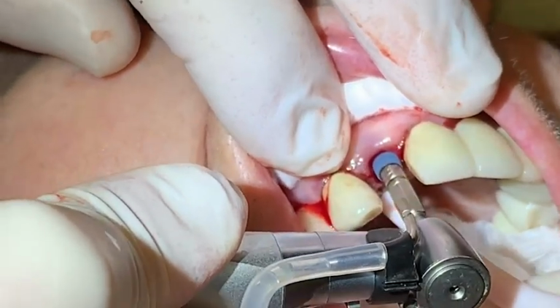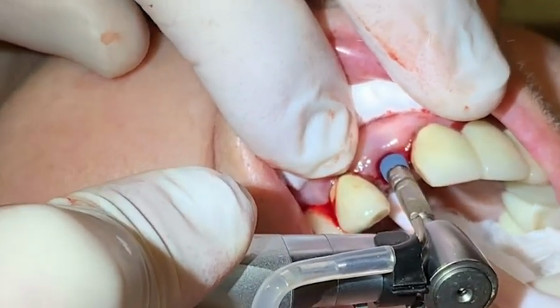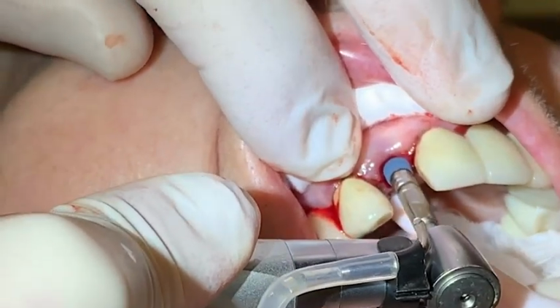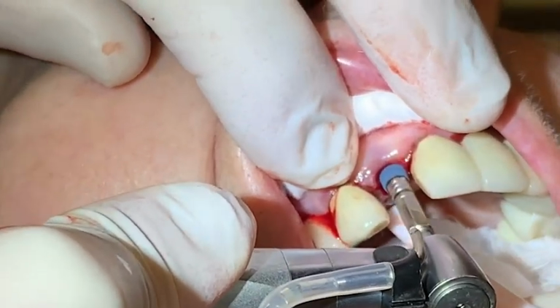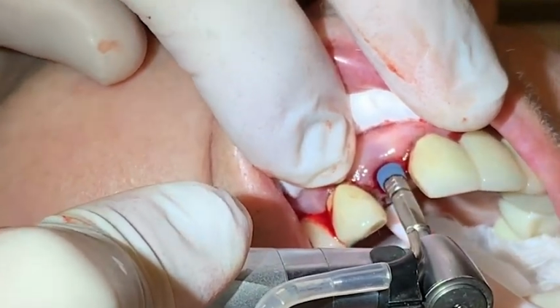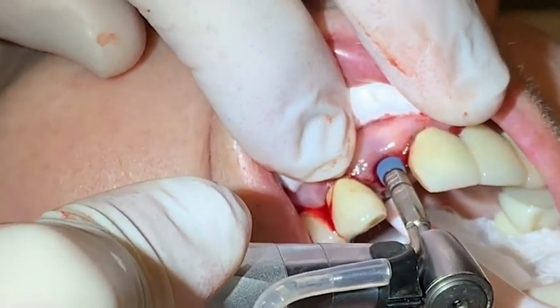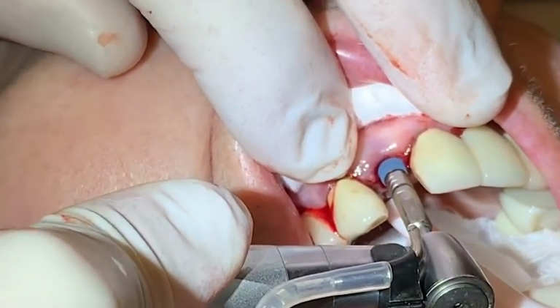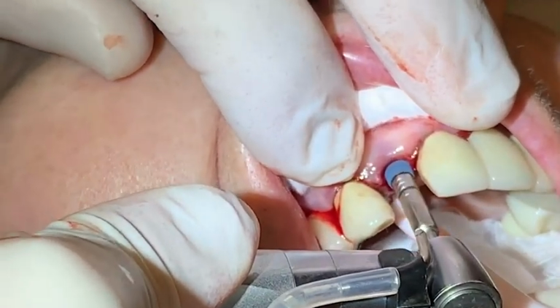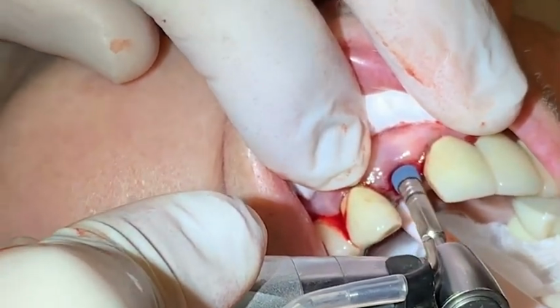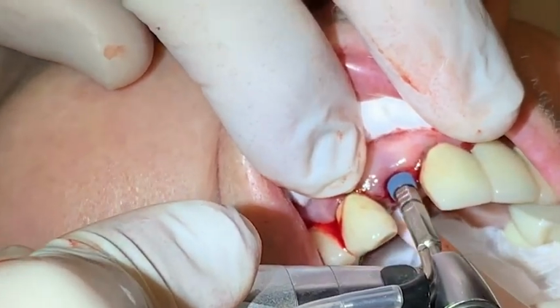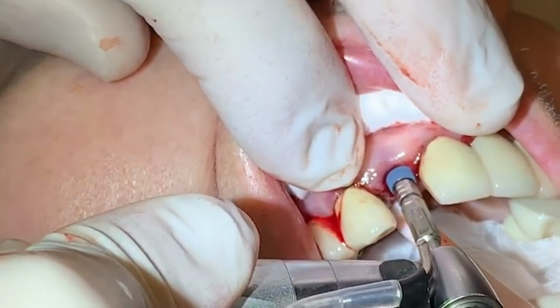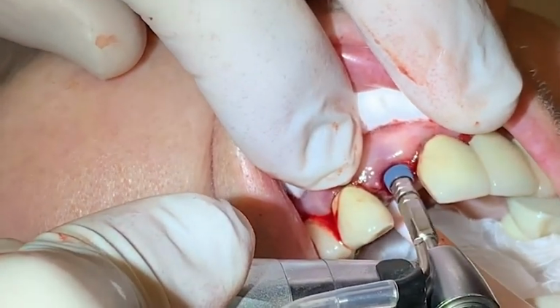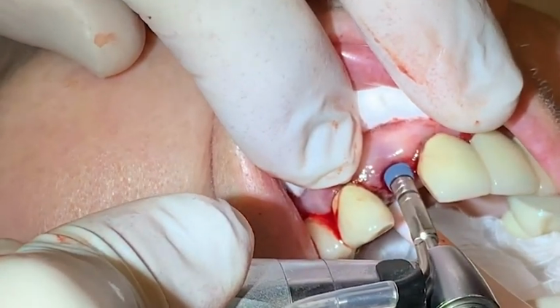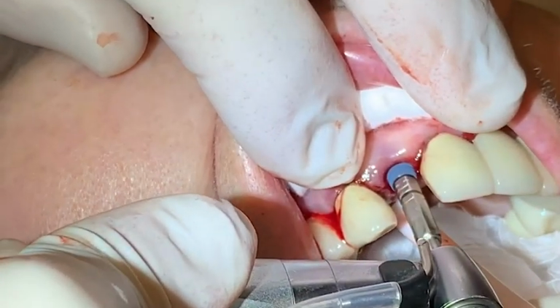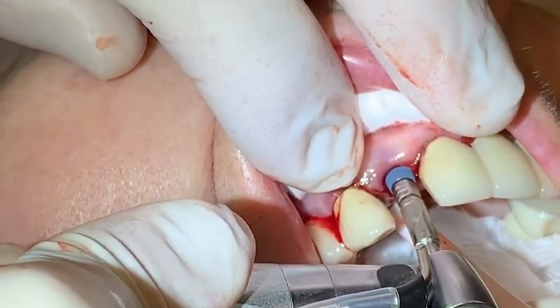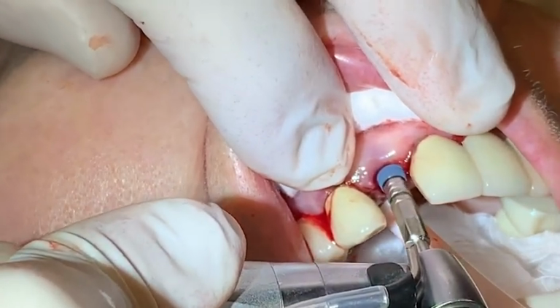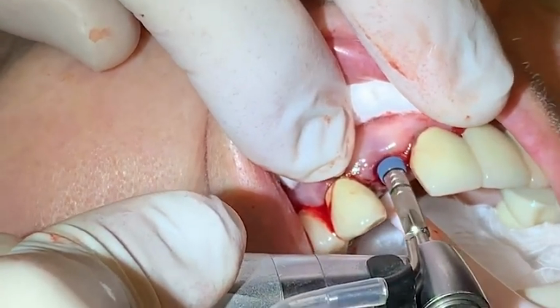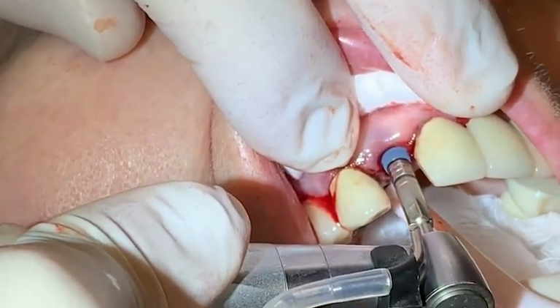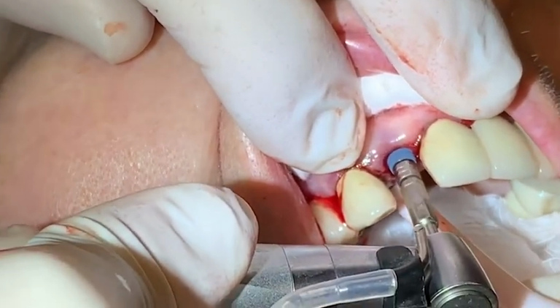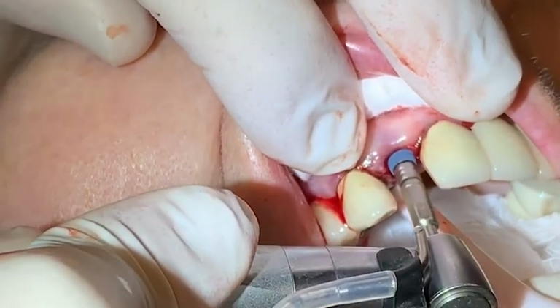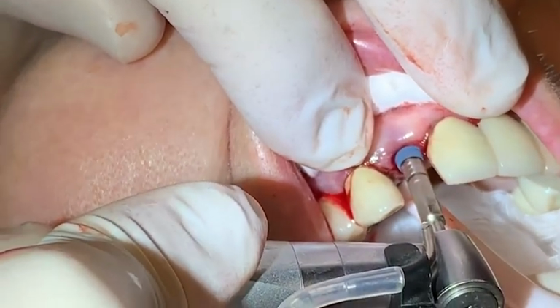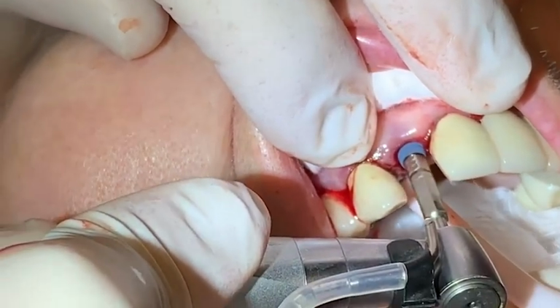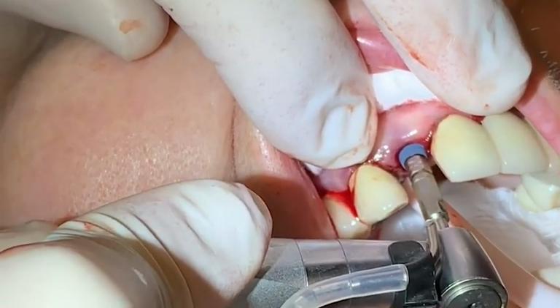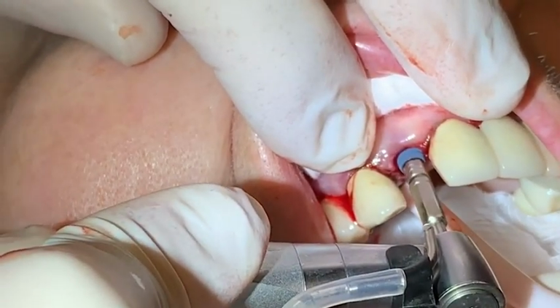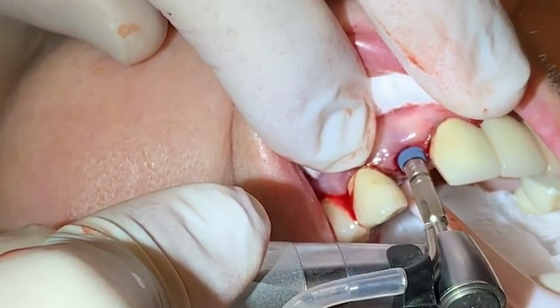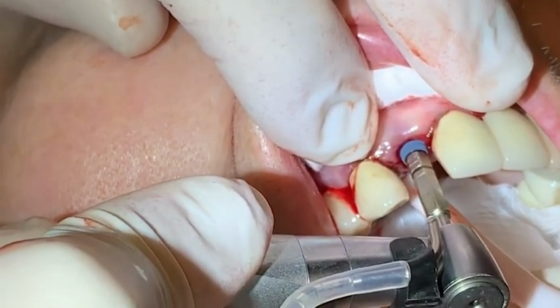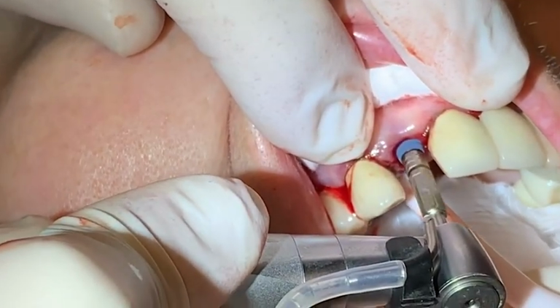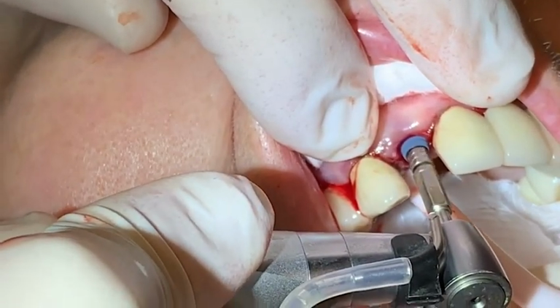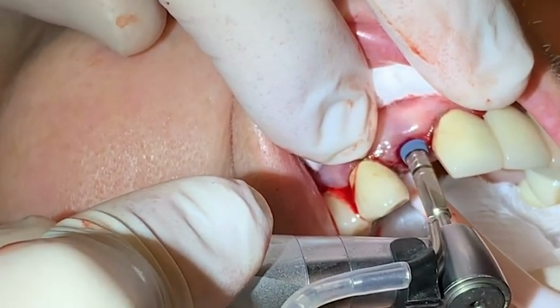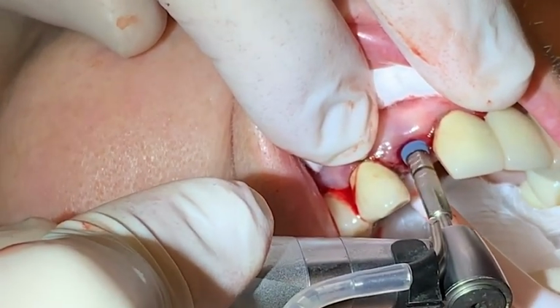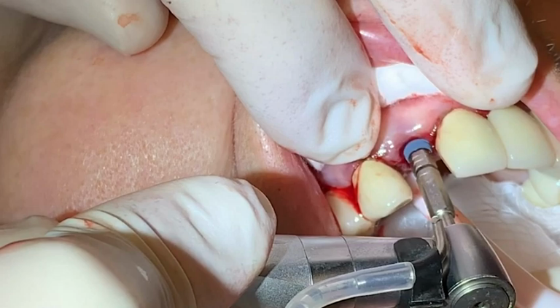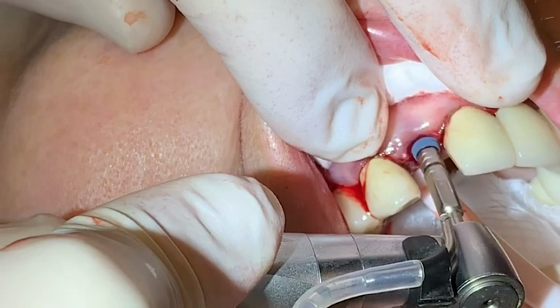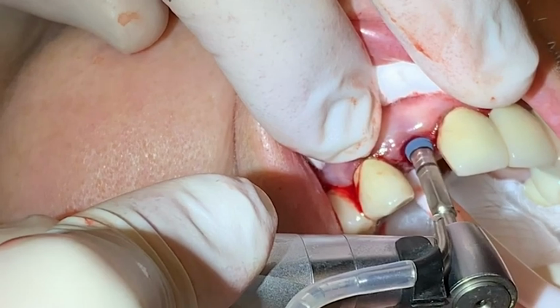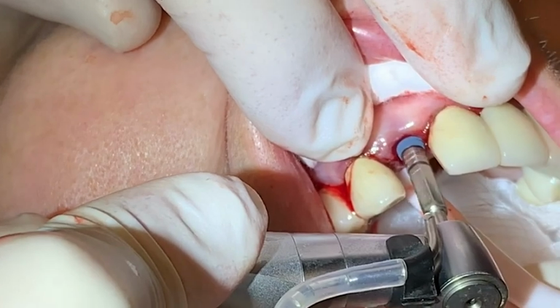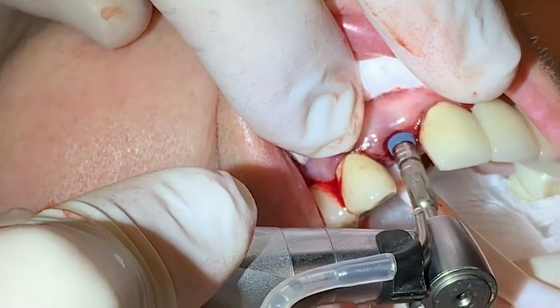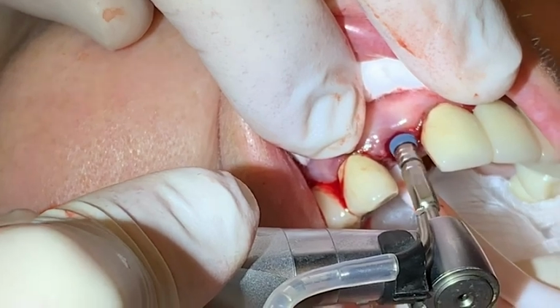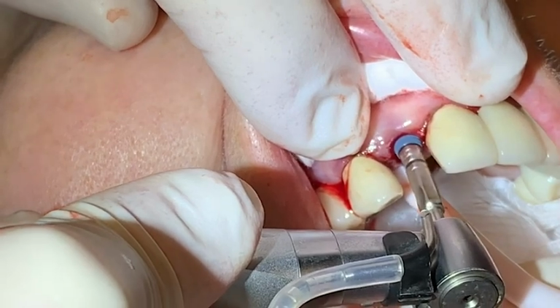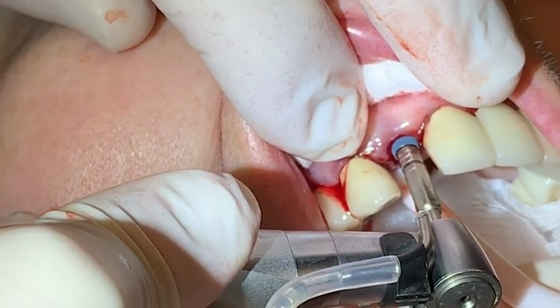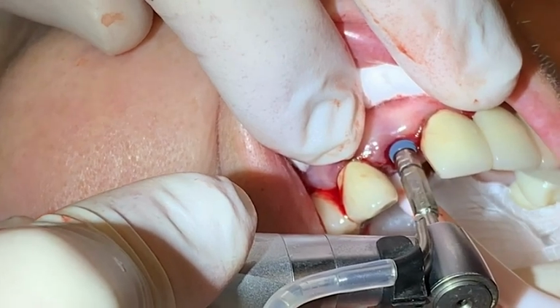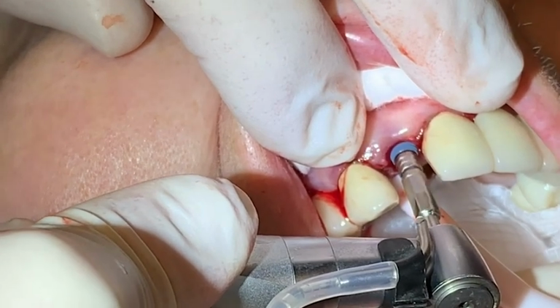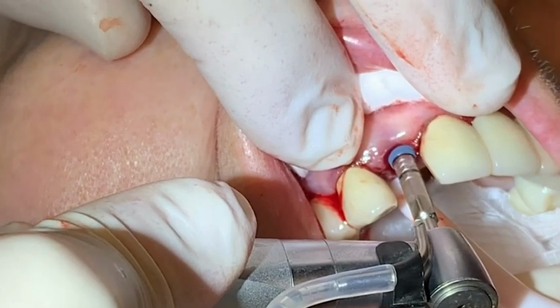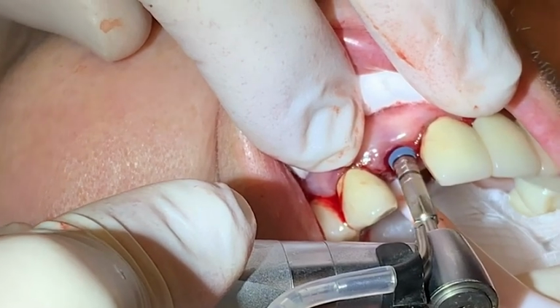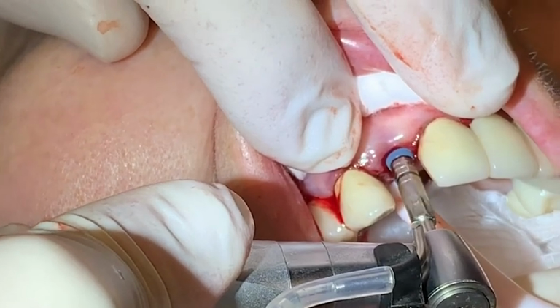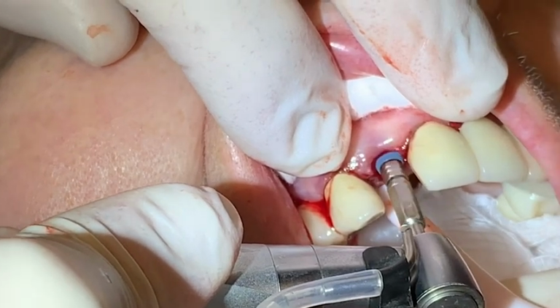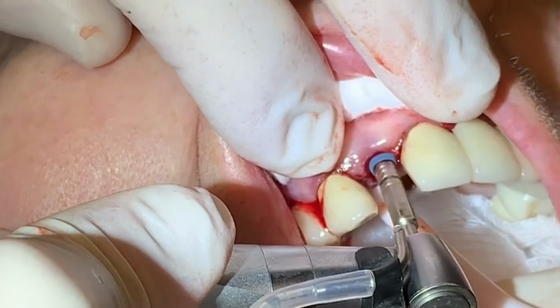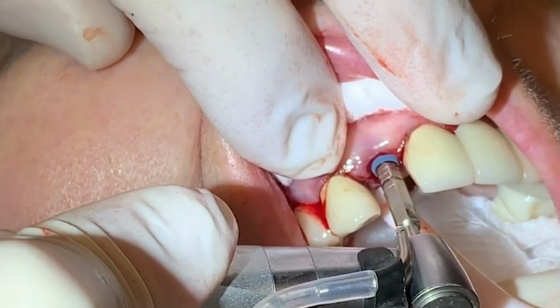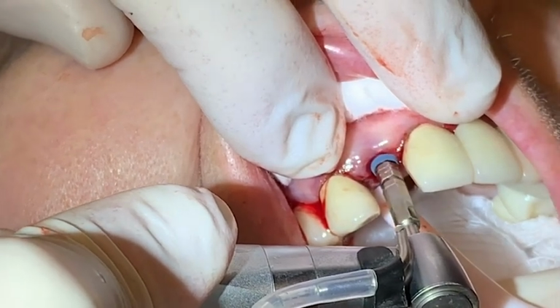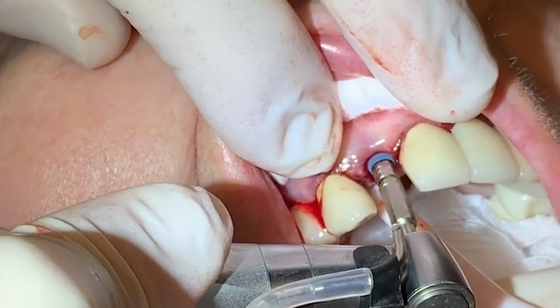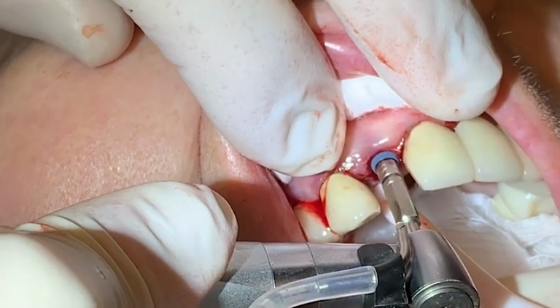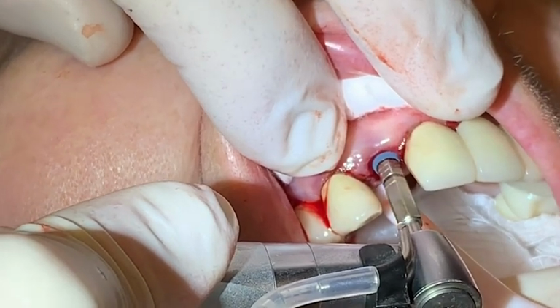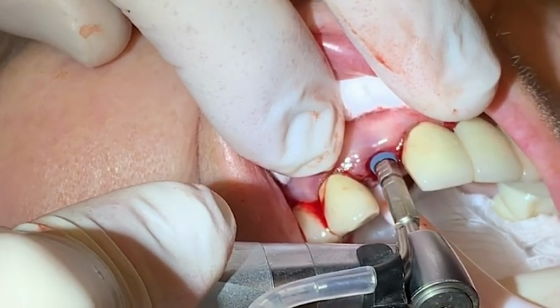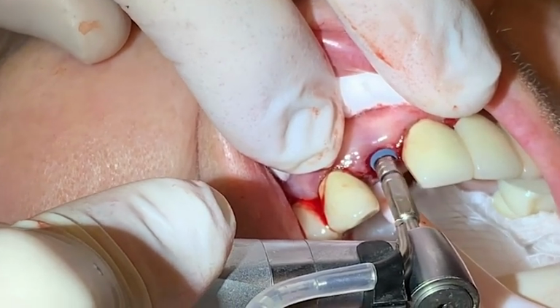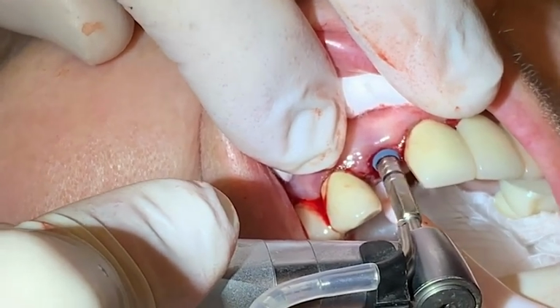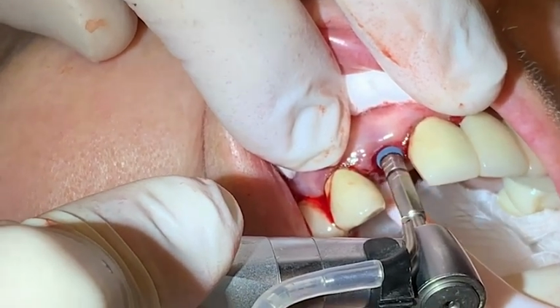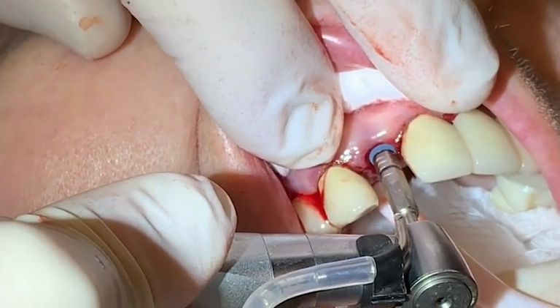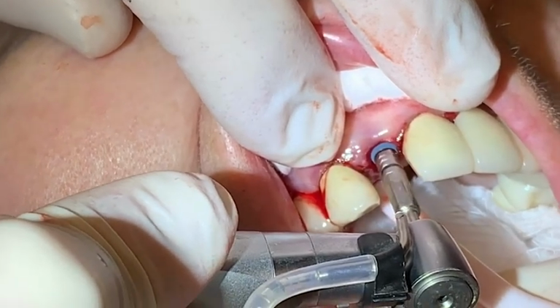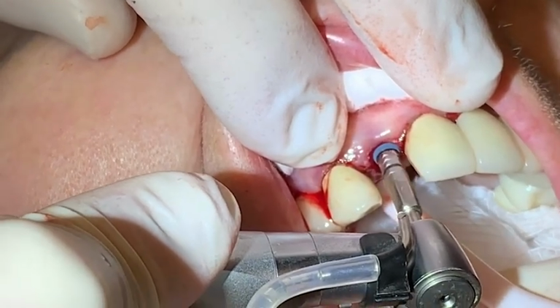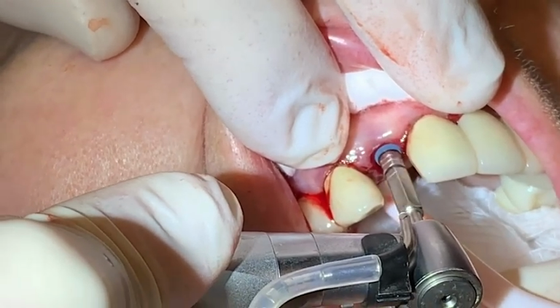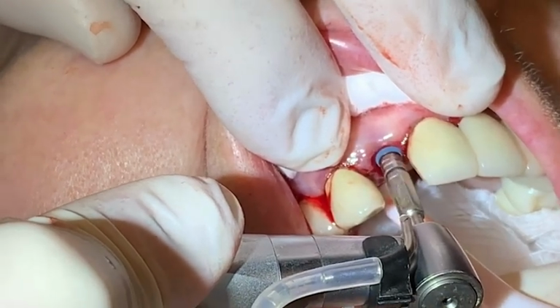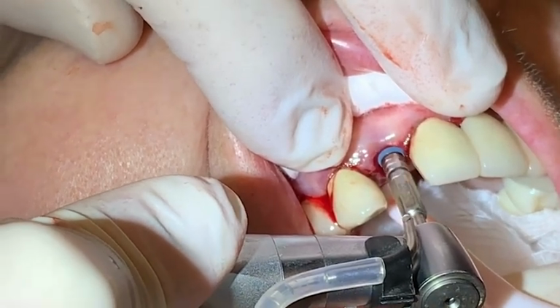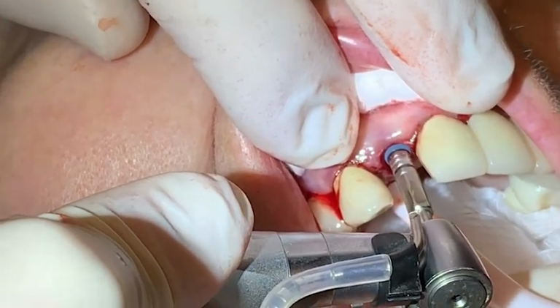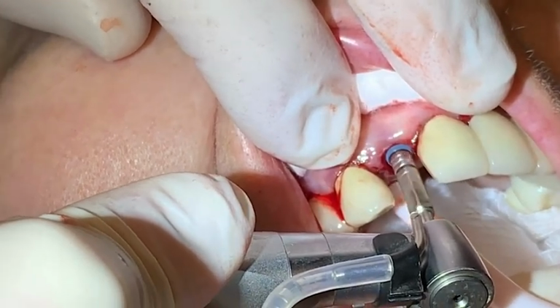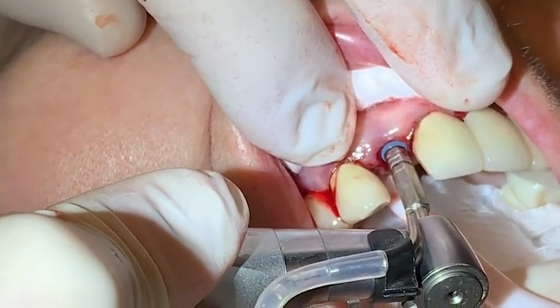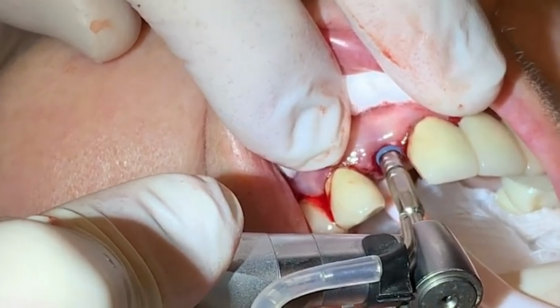The implant was placed and went apically until the black line, which is a measurement of three millimeters, became even with the crest of the gingiva.